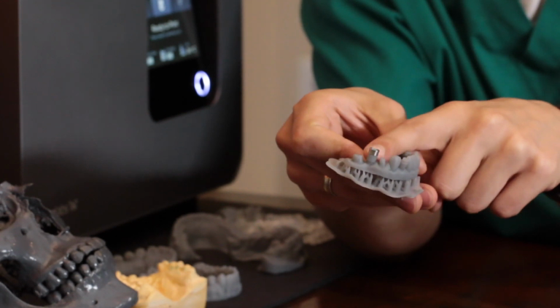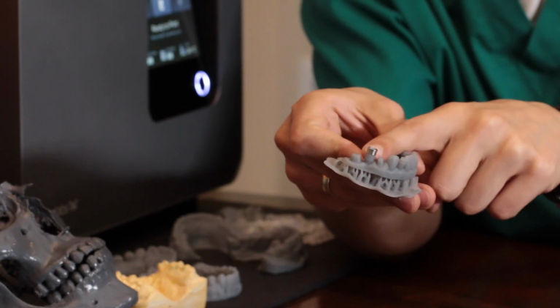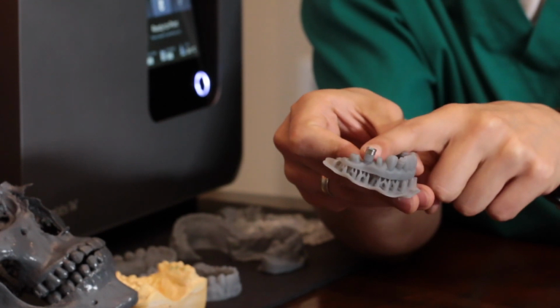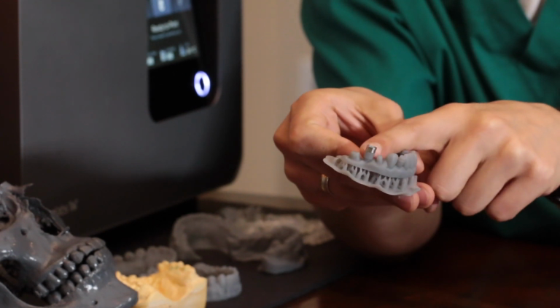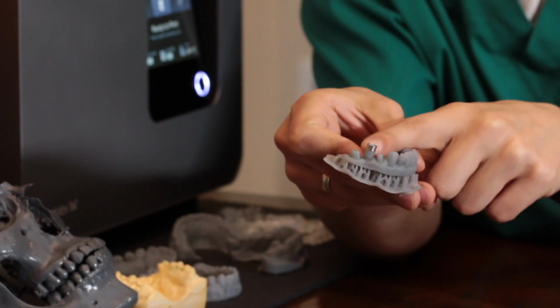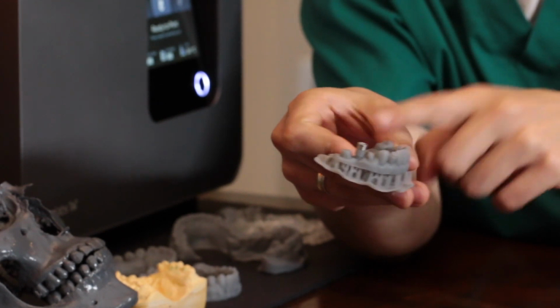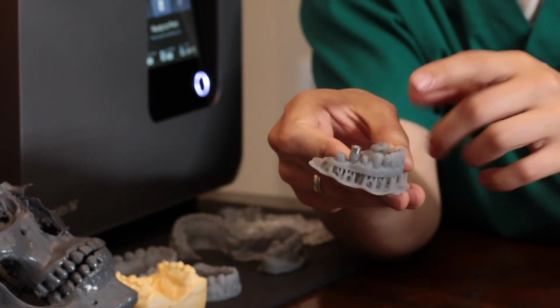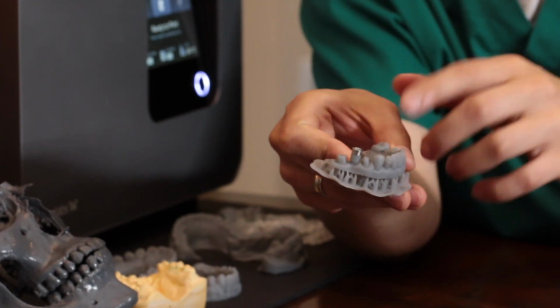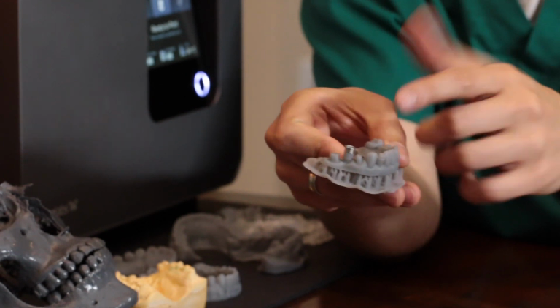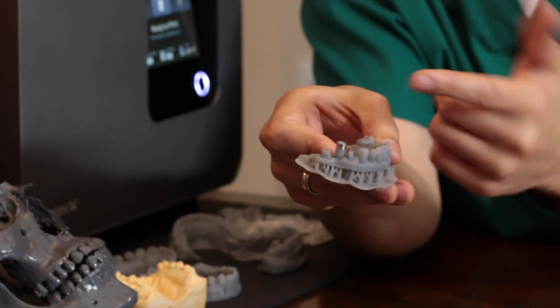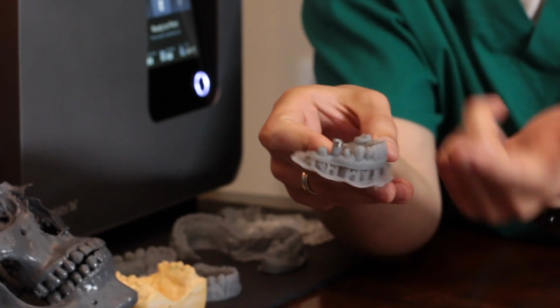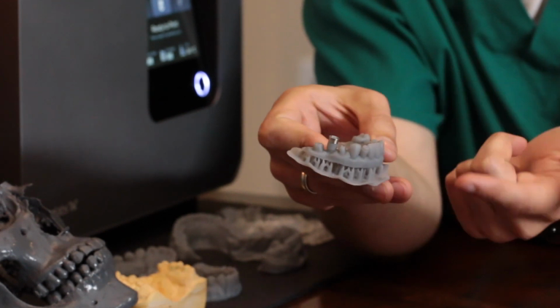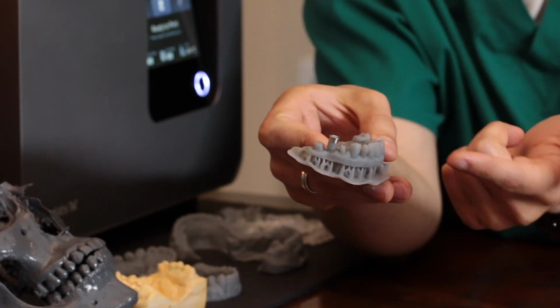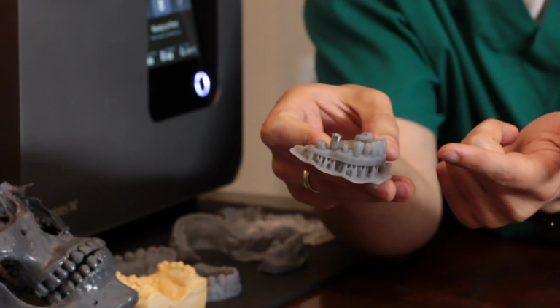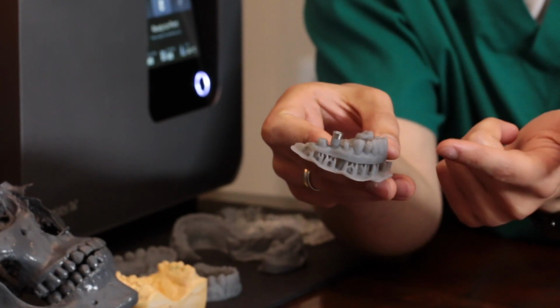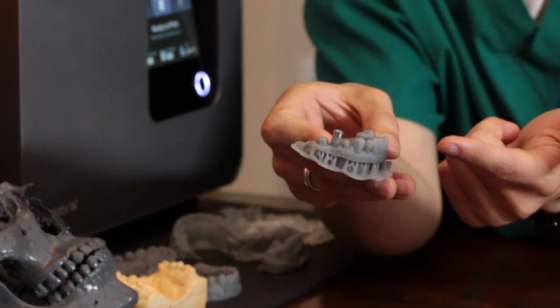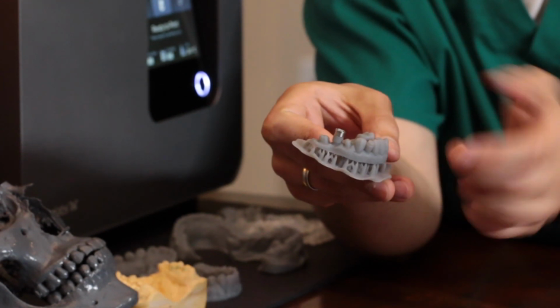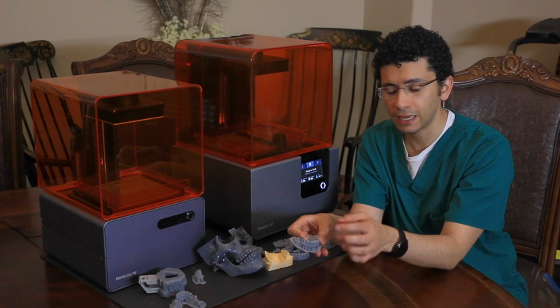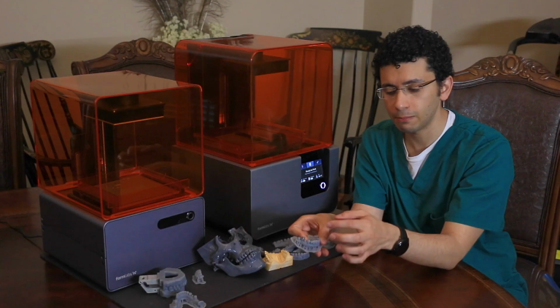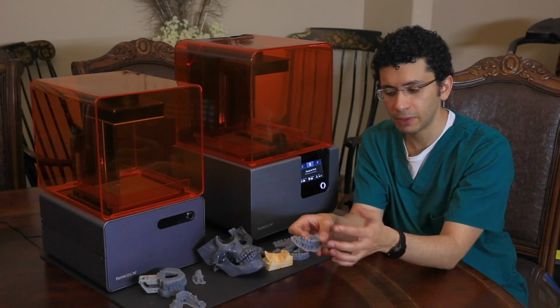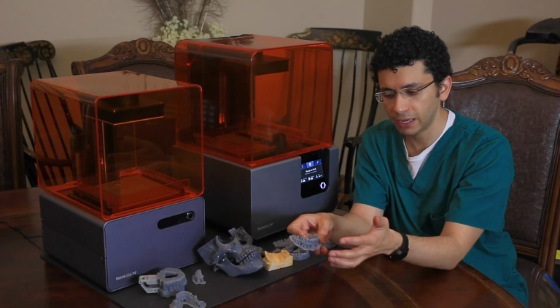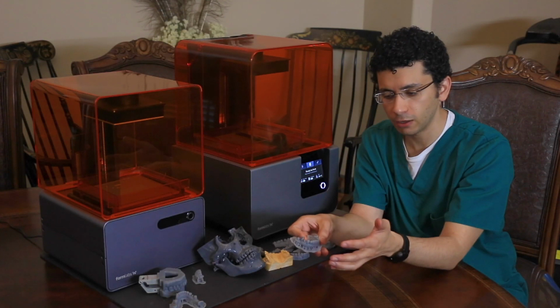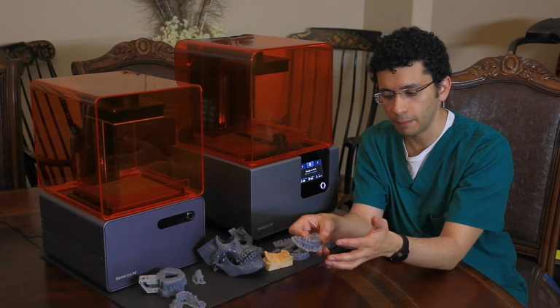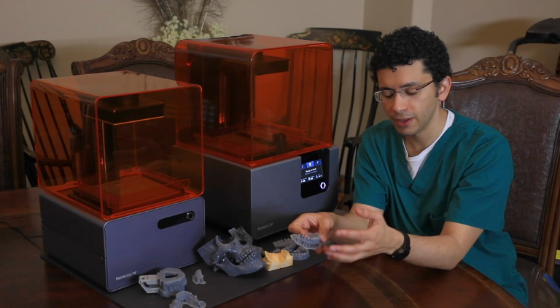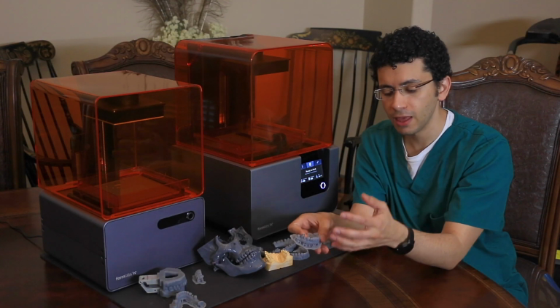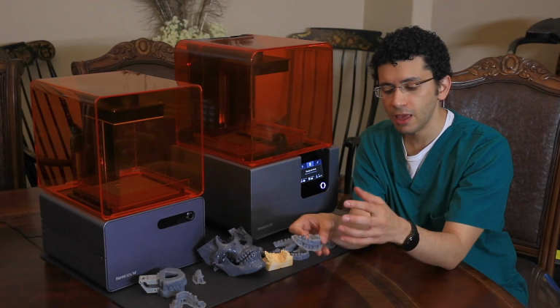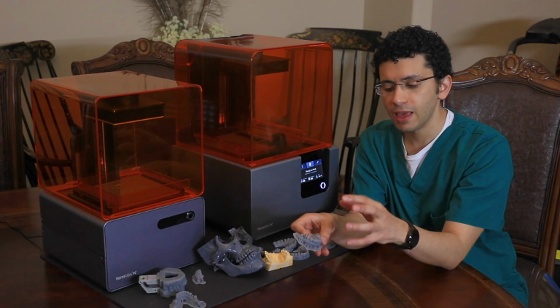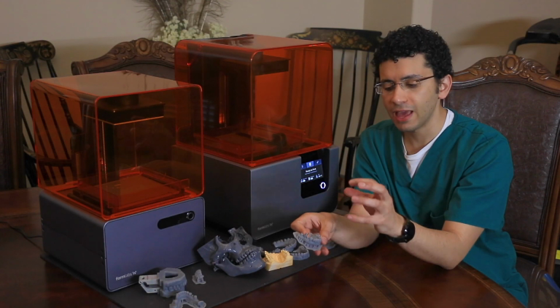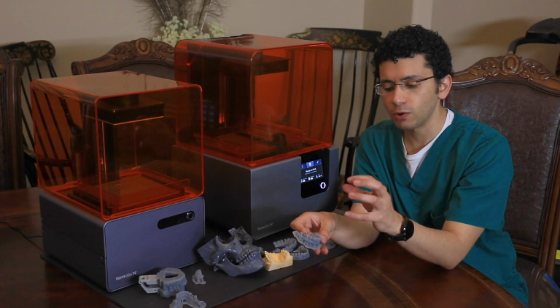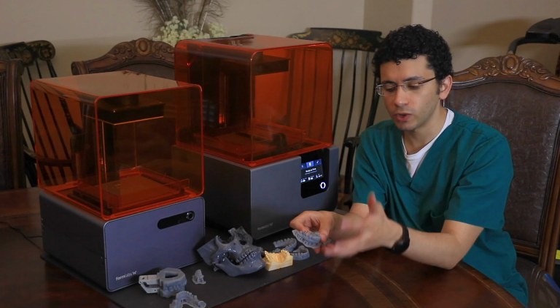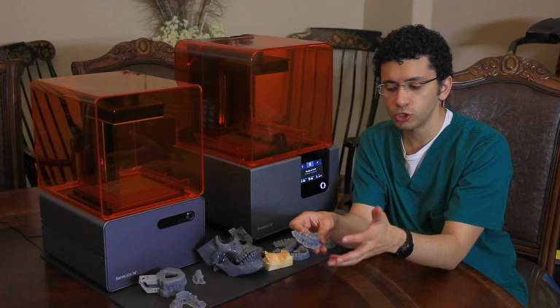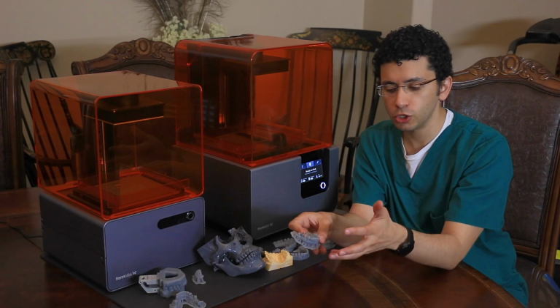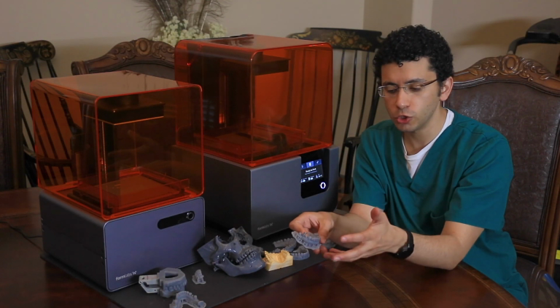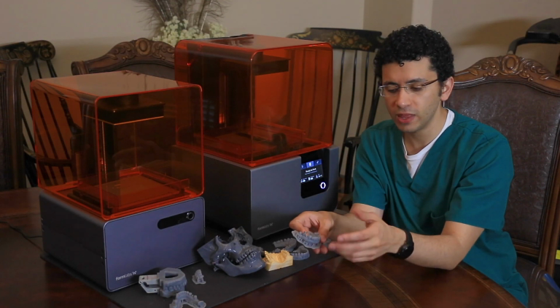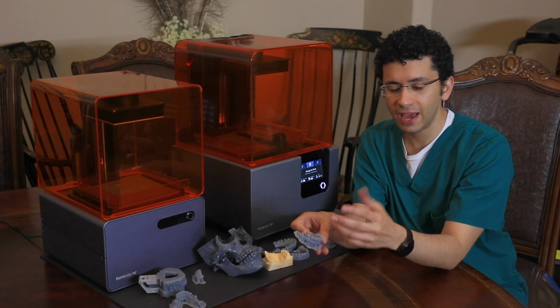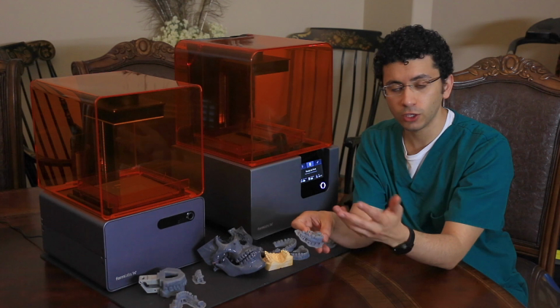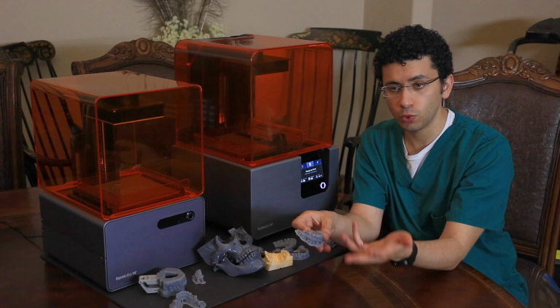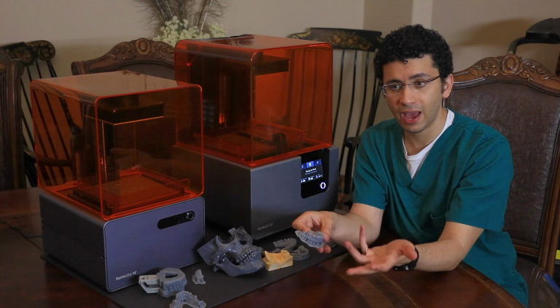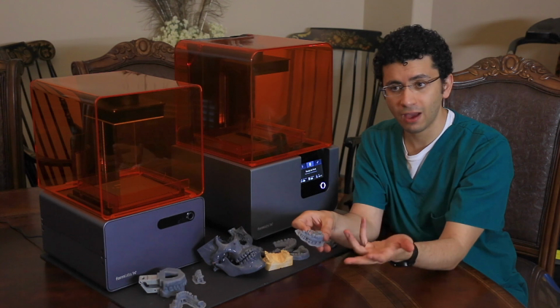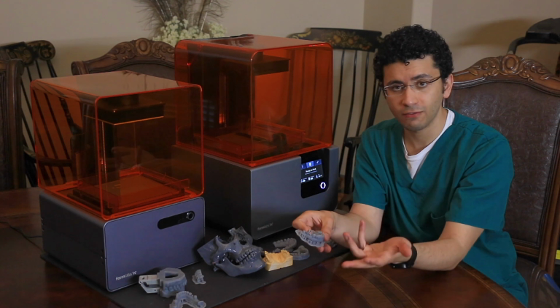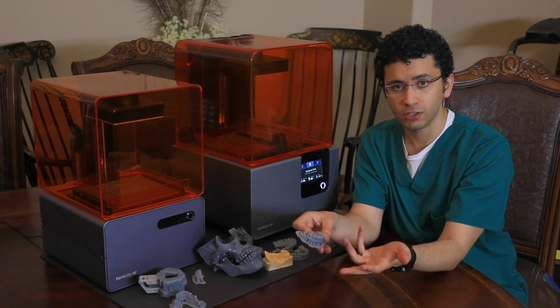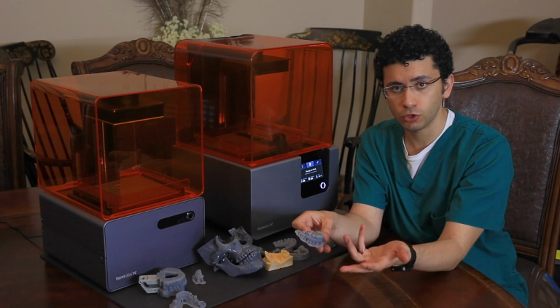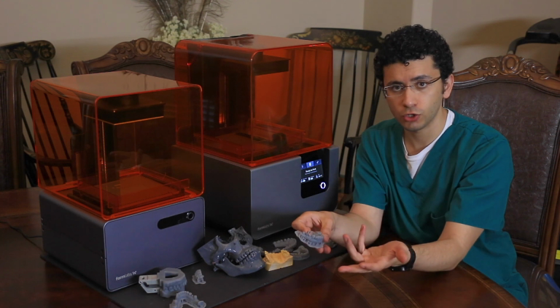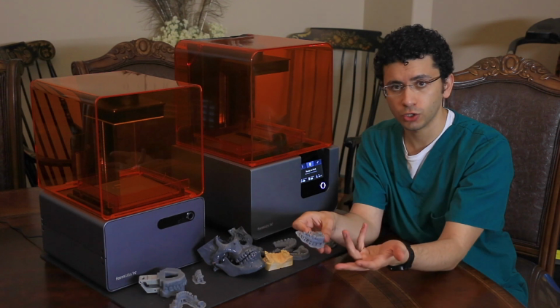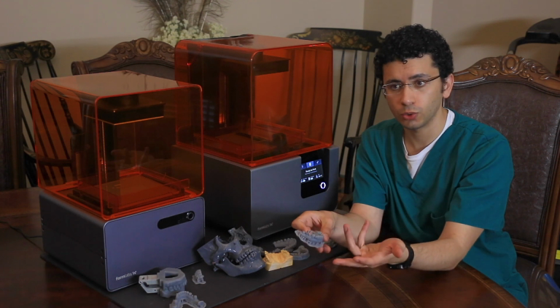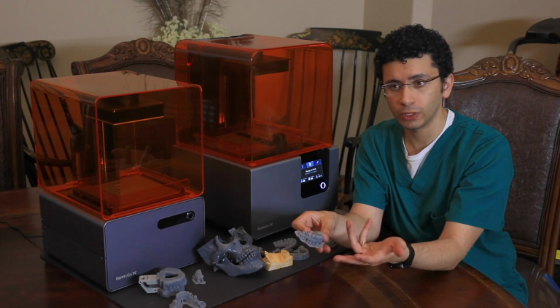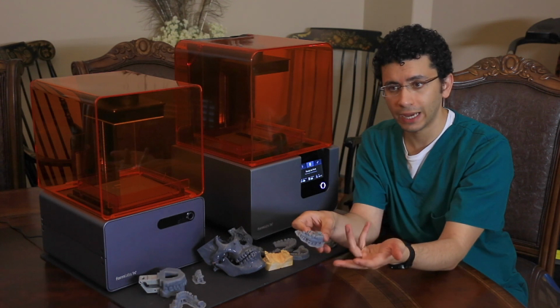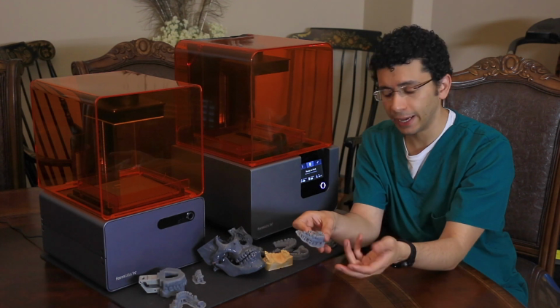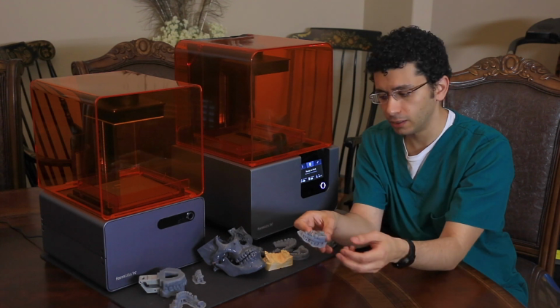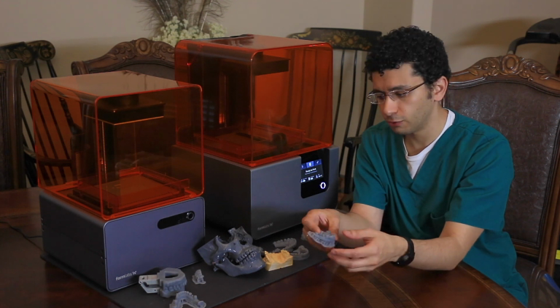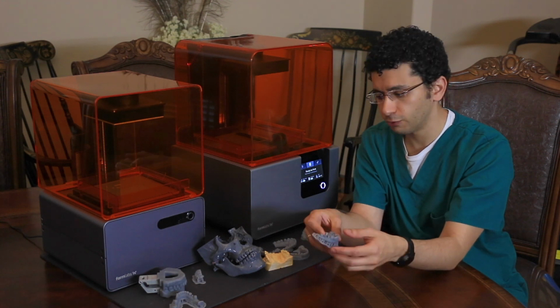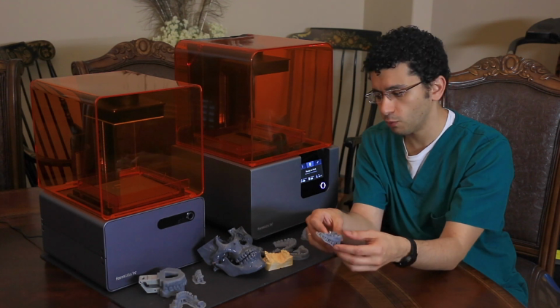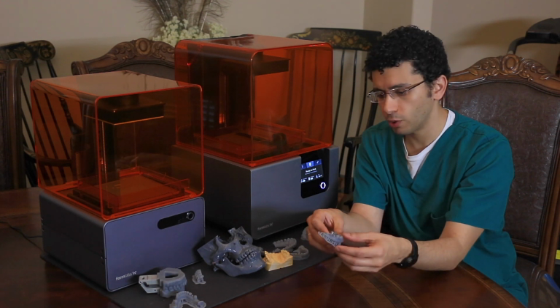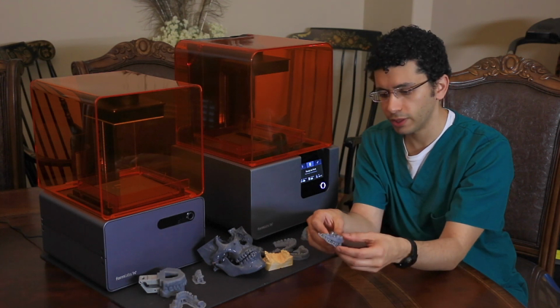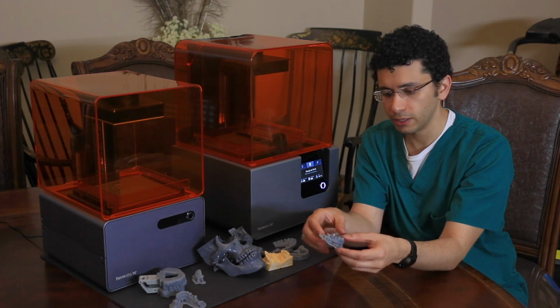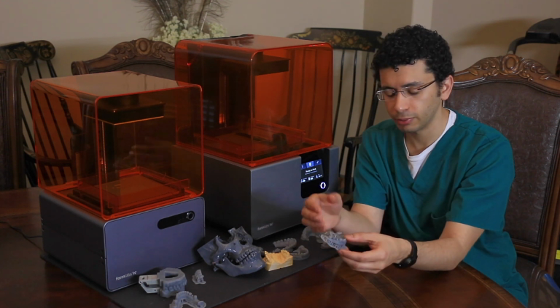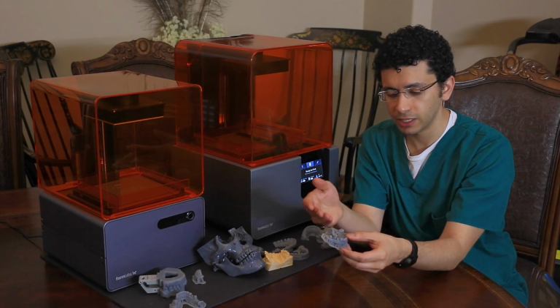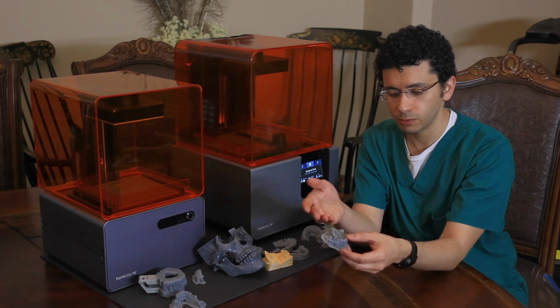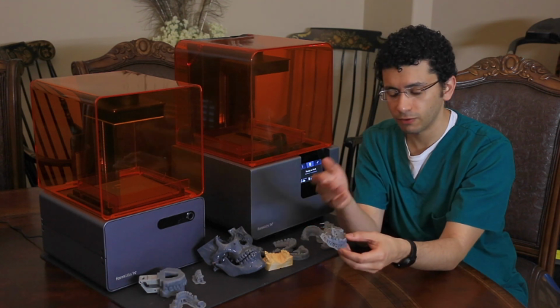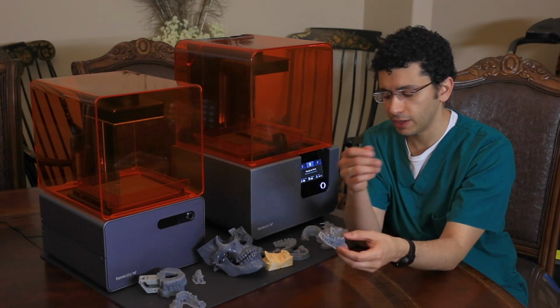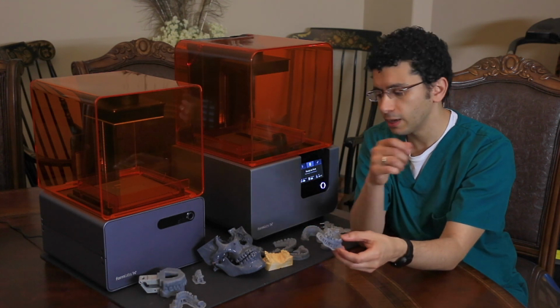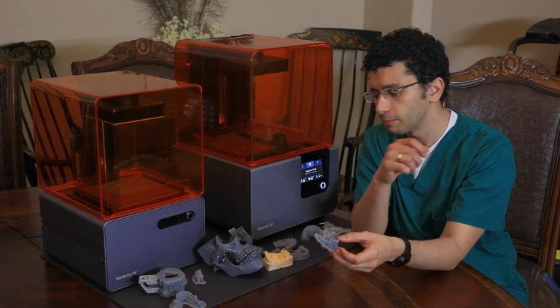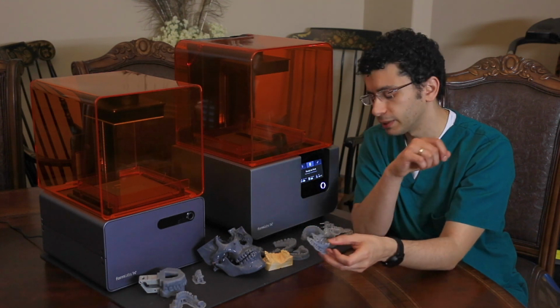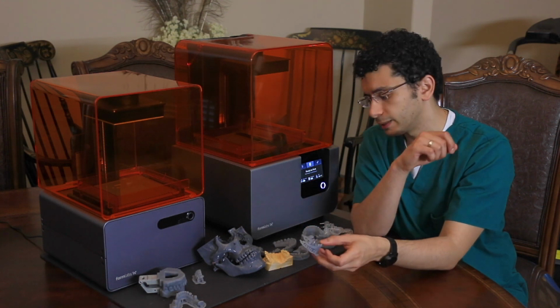You put a metal sleeve and you put some triad and pick it up. And once you do that, you have a surgical guide for the placement of the implant.